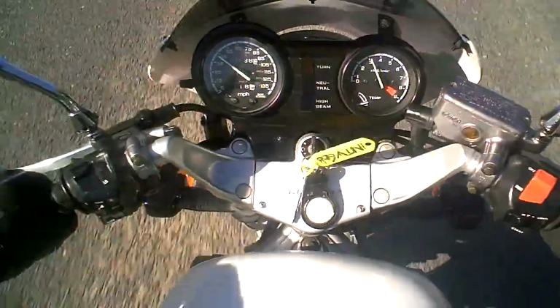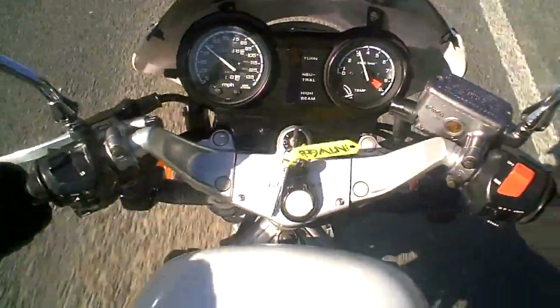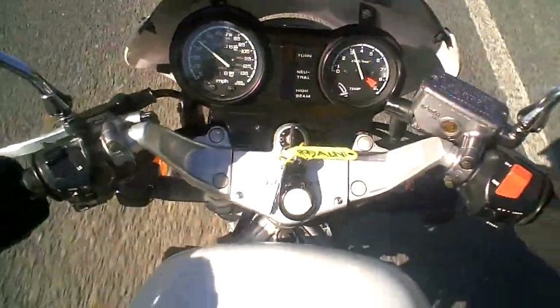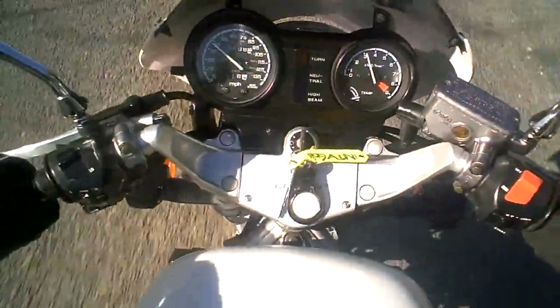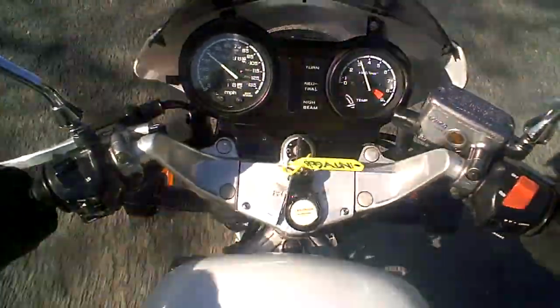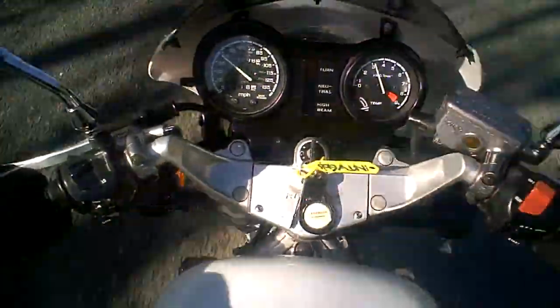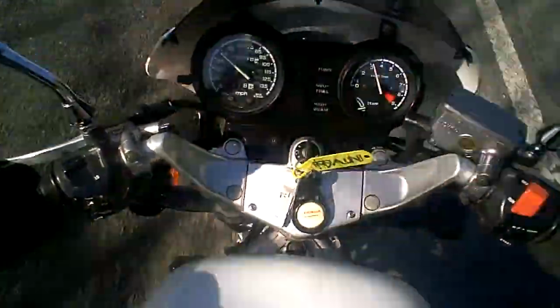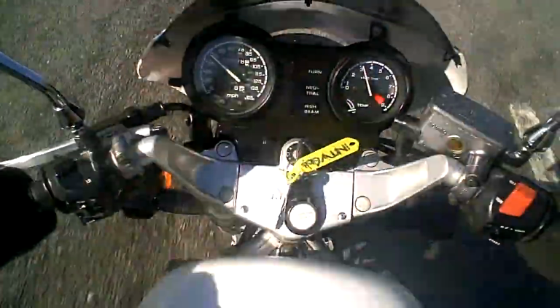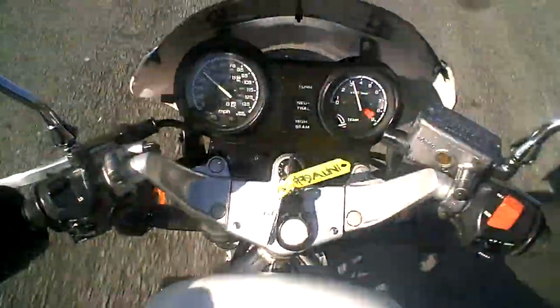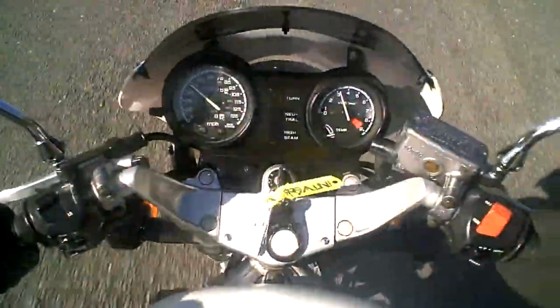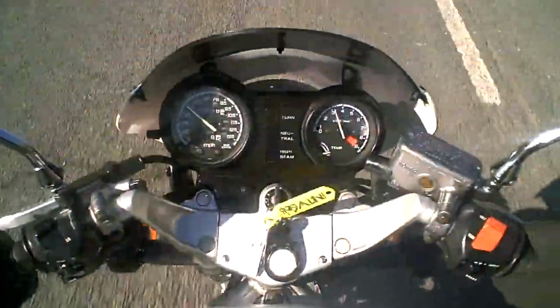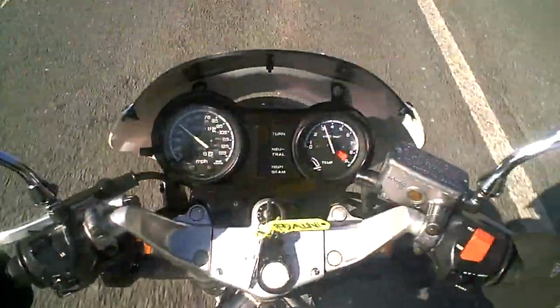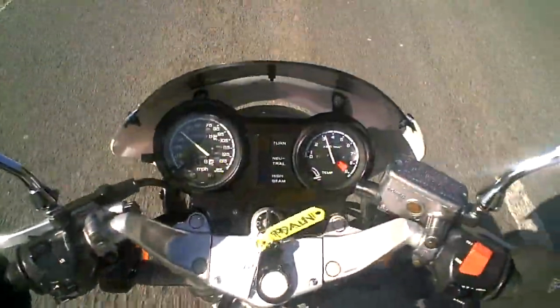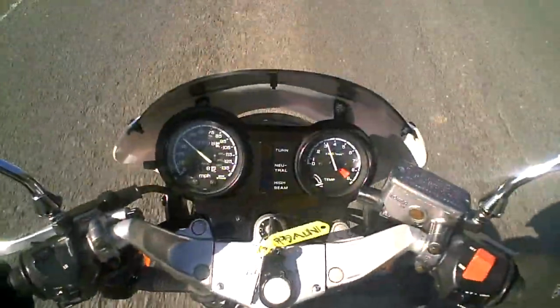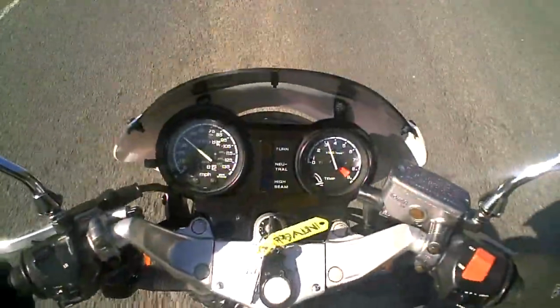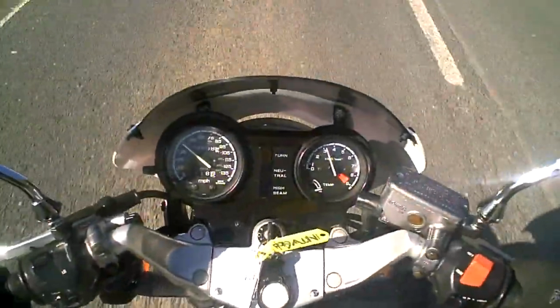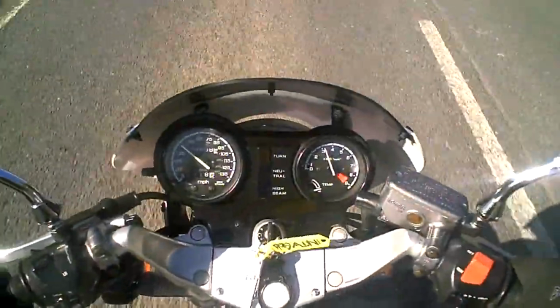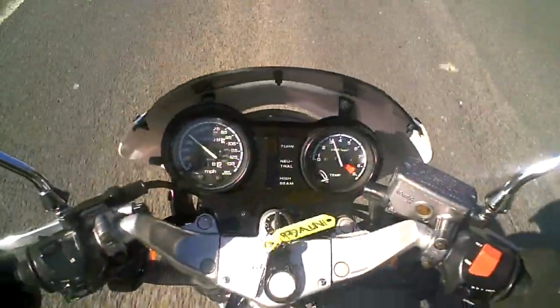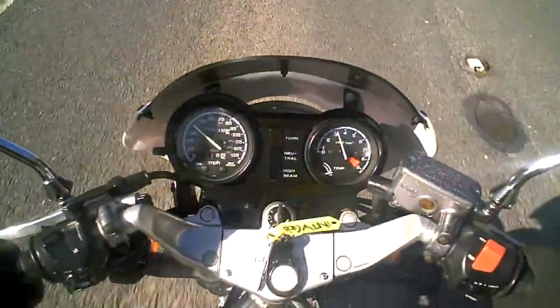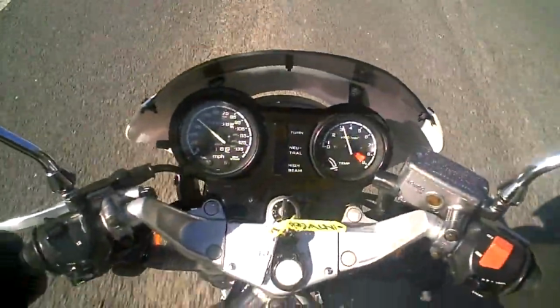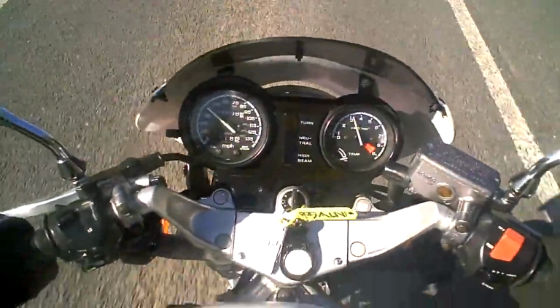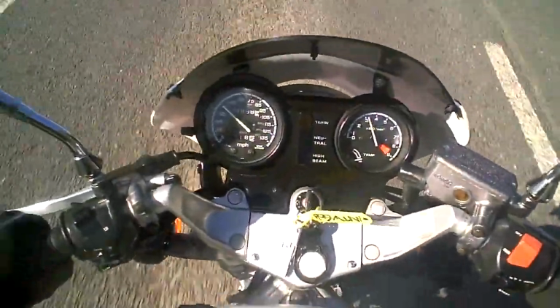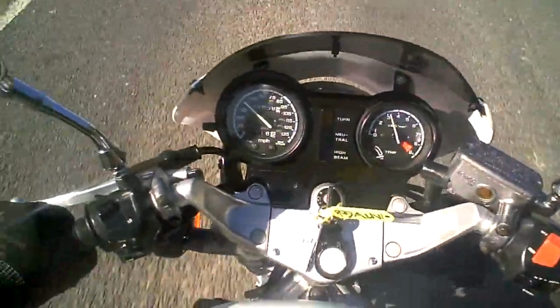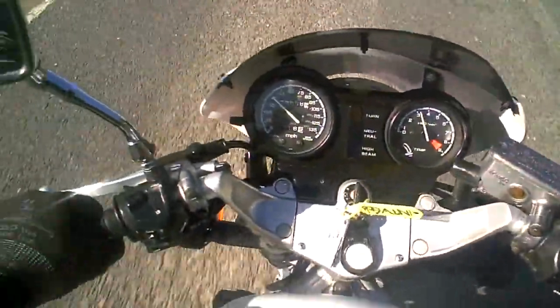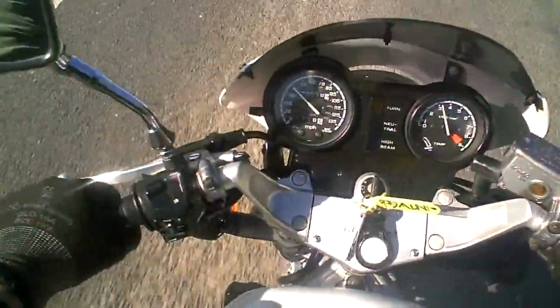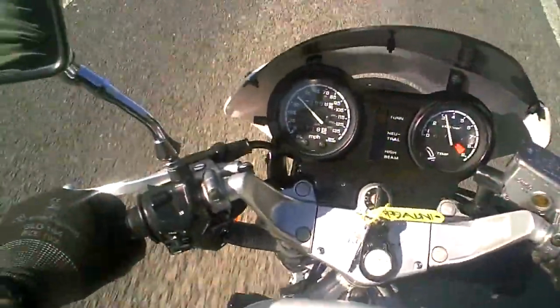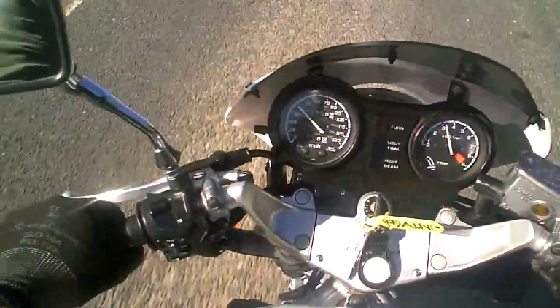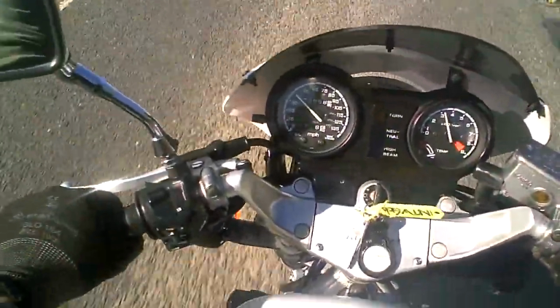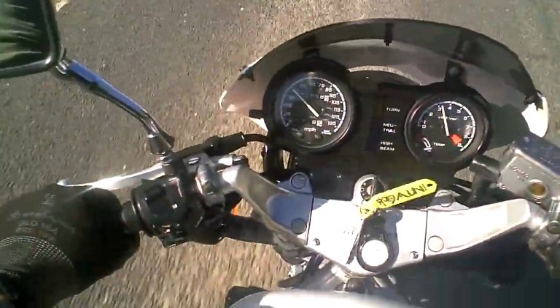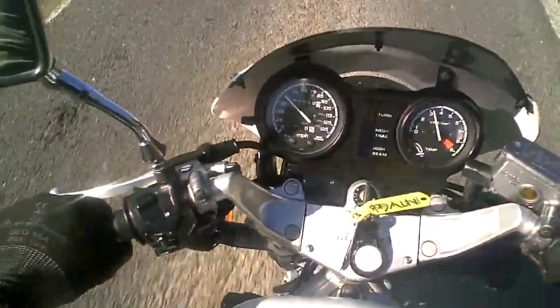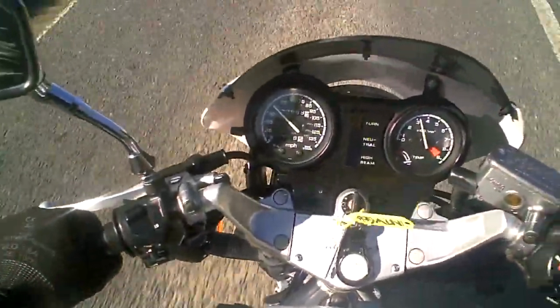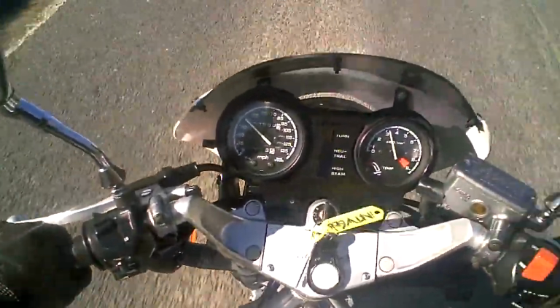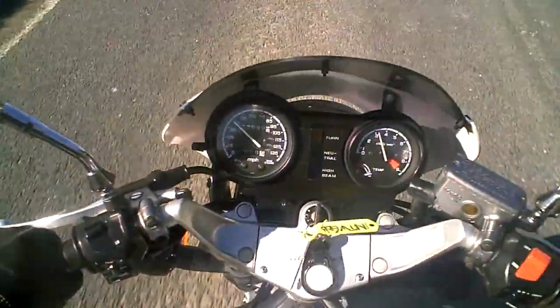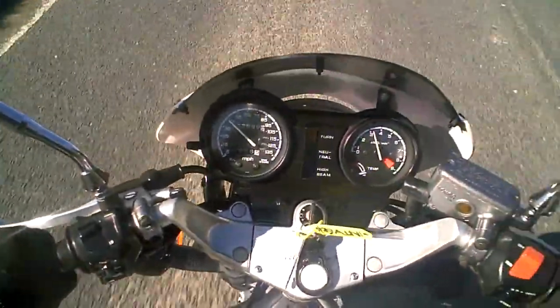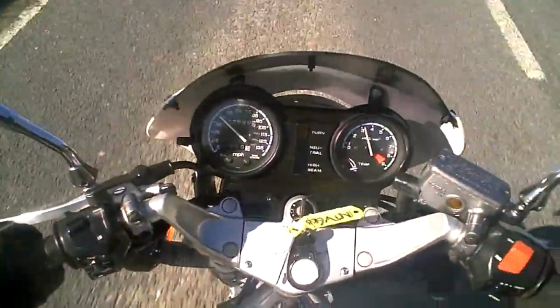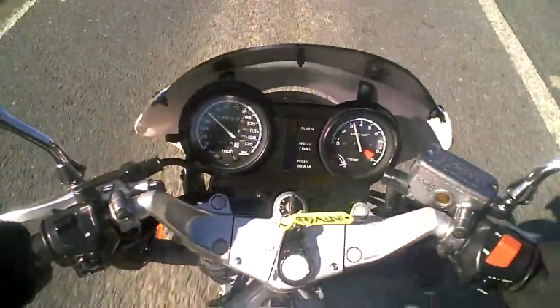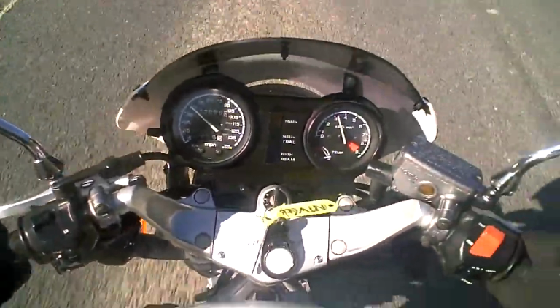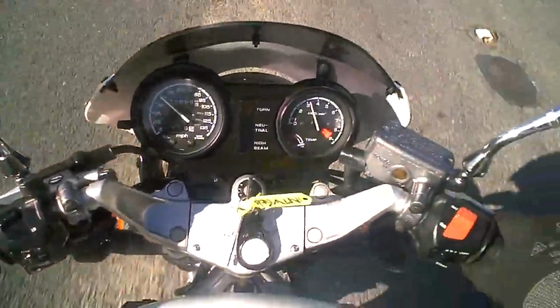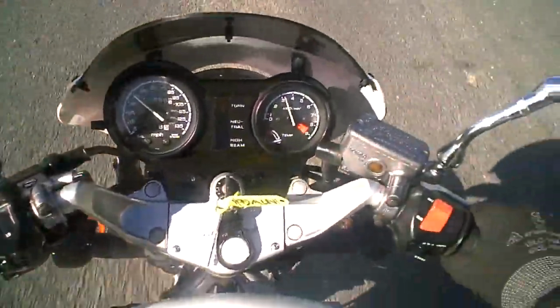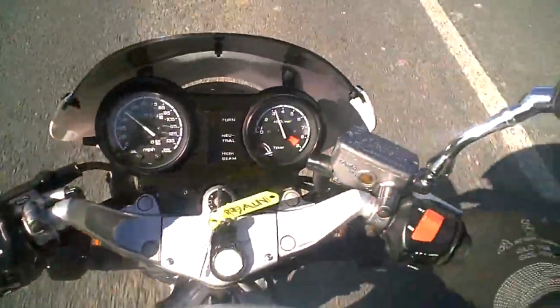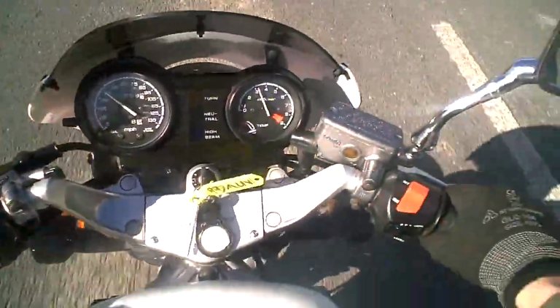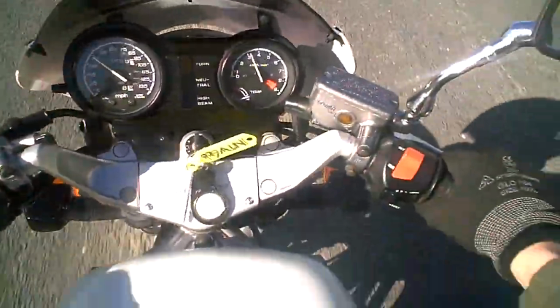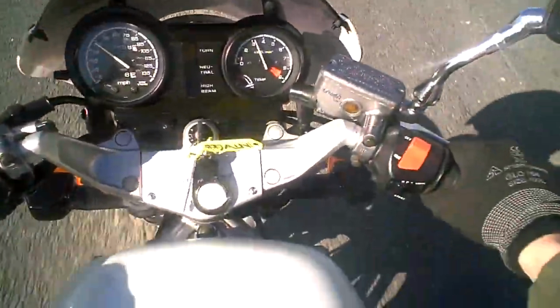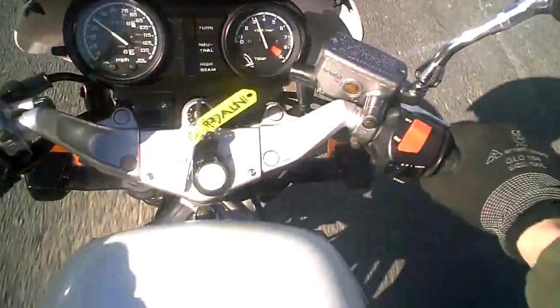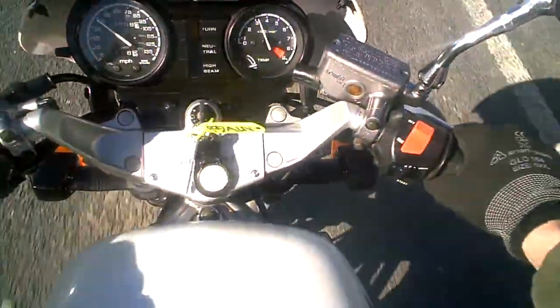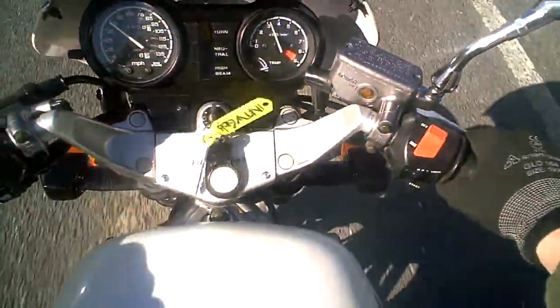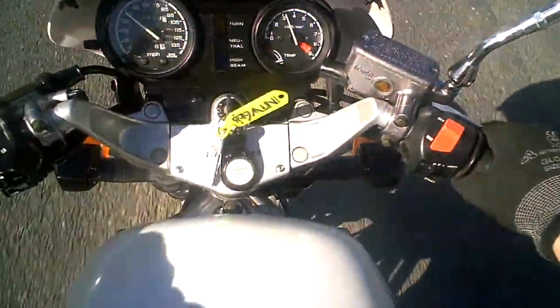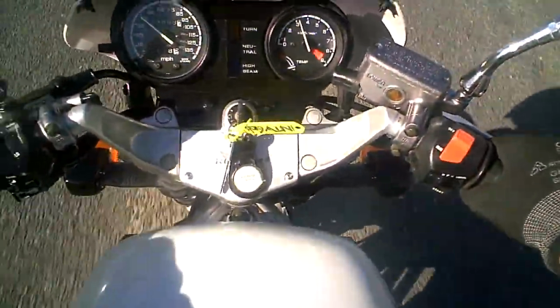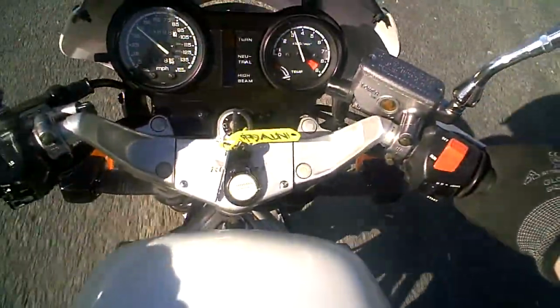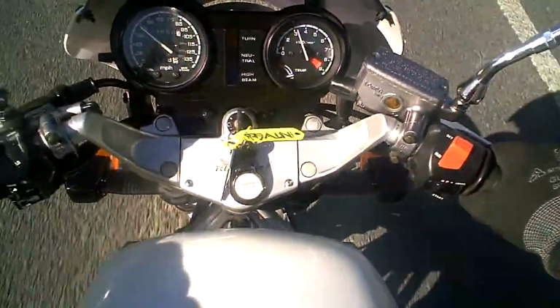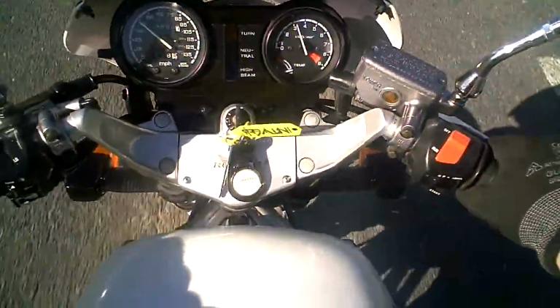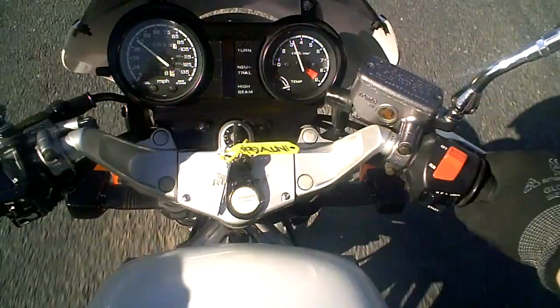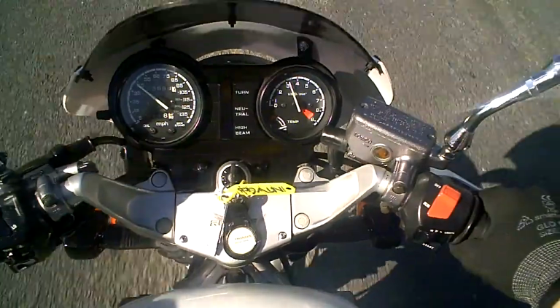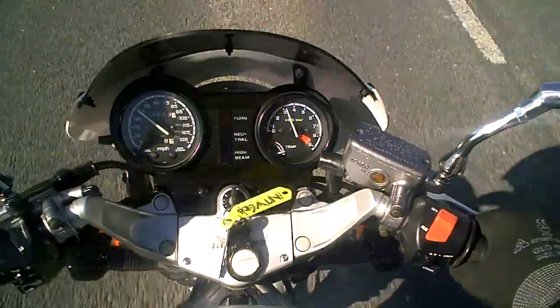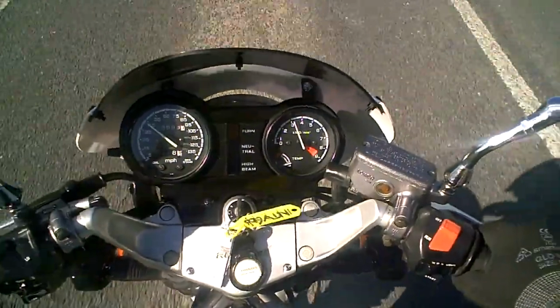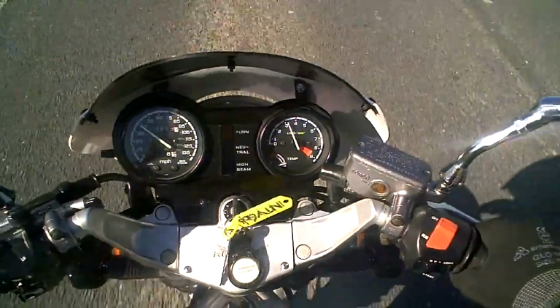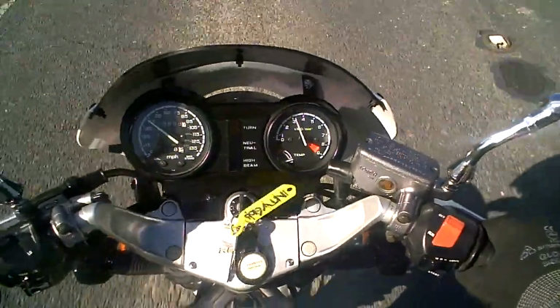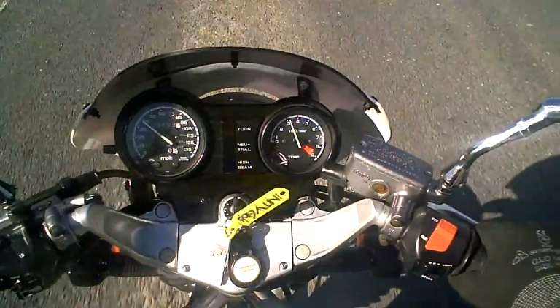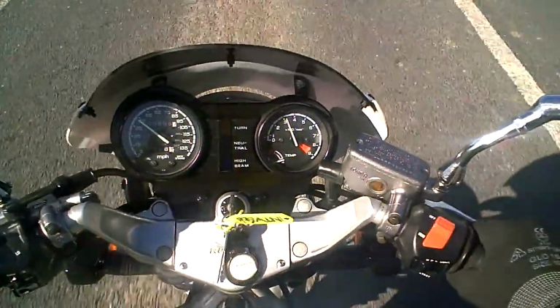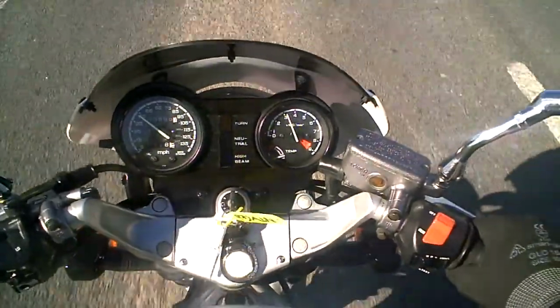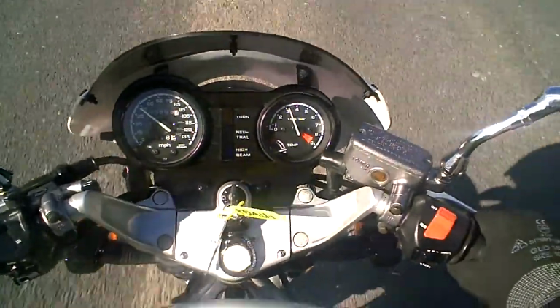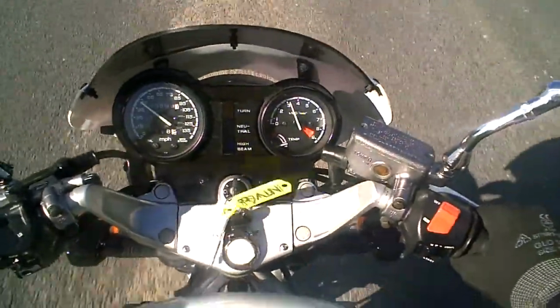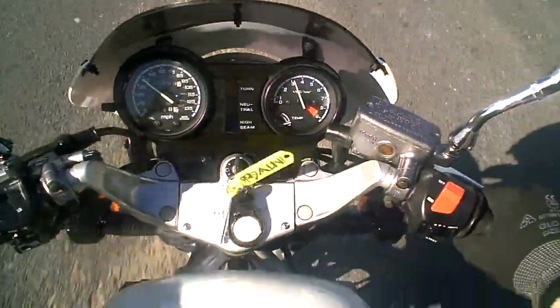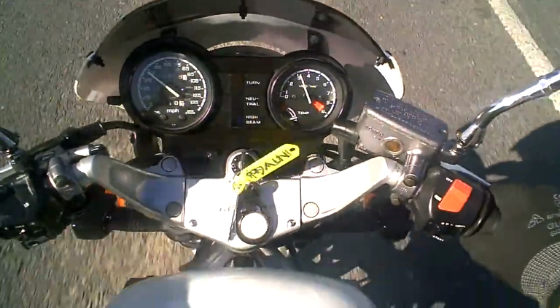Some of them have got very low mileage. In fact, this one here is a 1980s bike with 23,000 miles on it, which actually feels like it's probably about right.